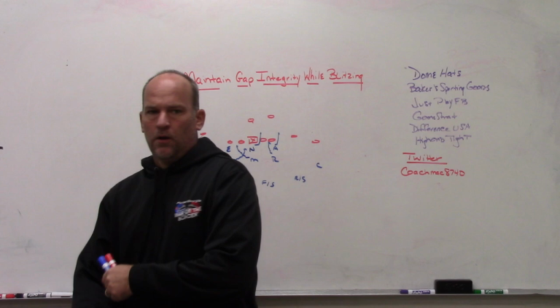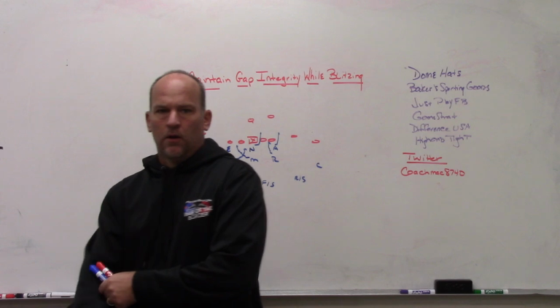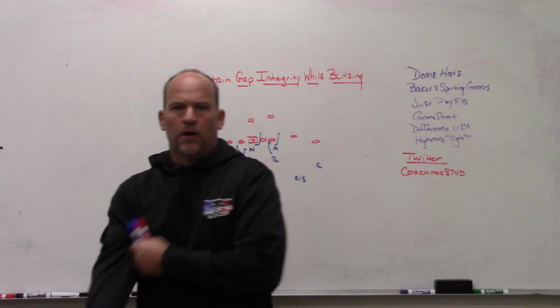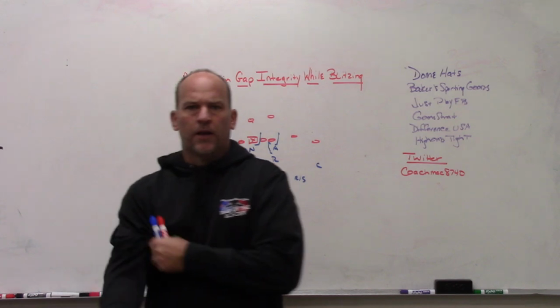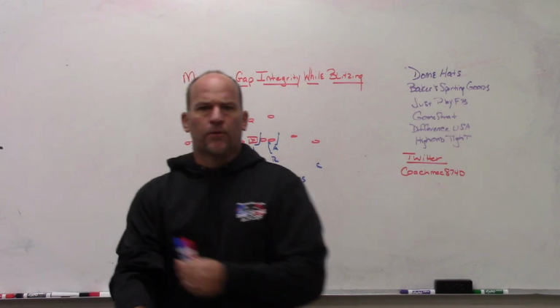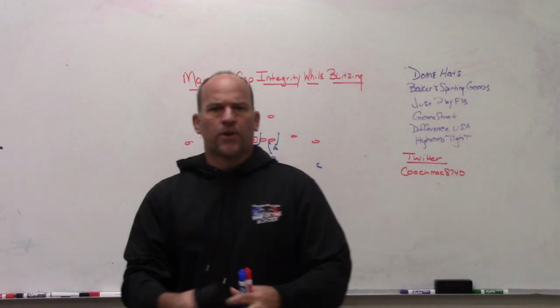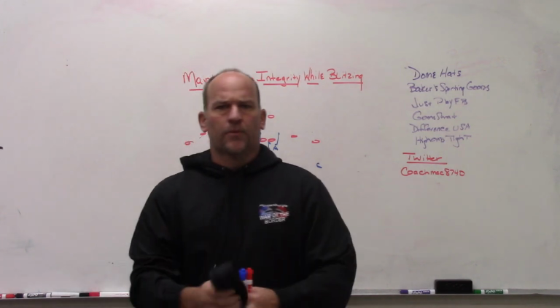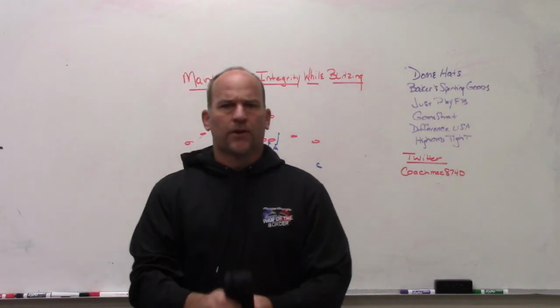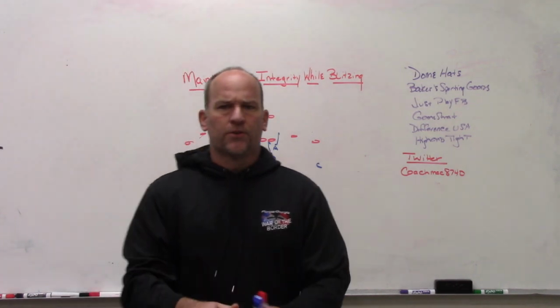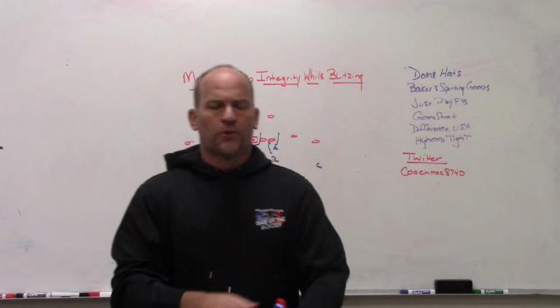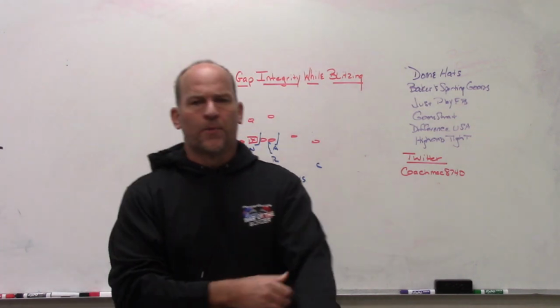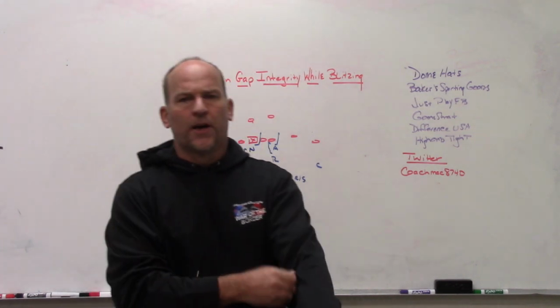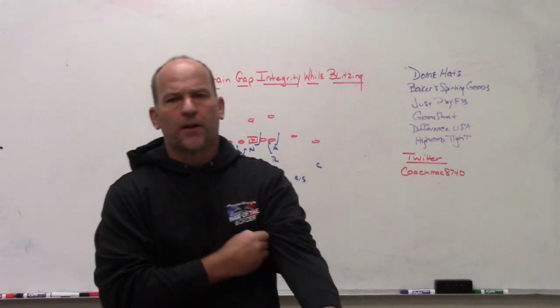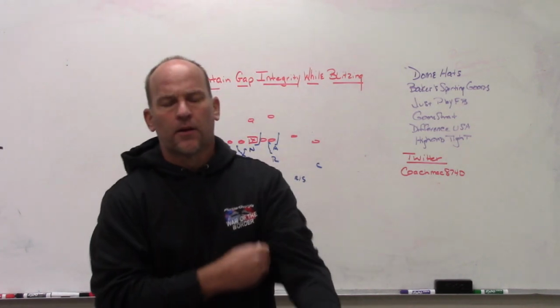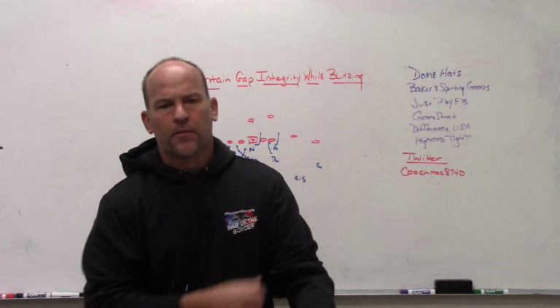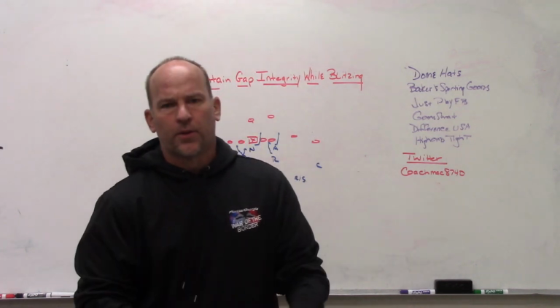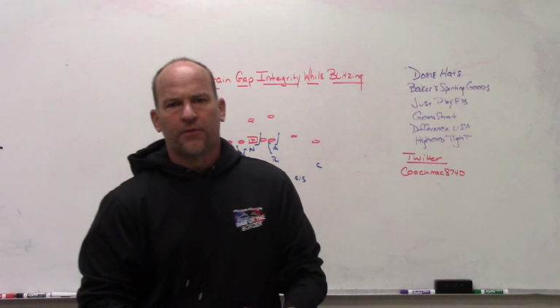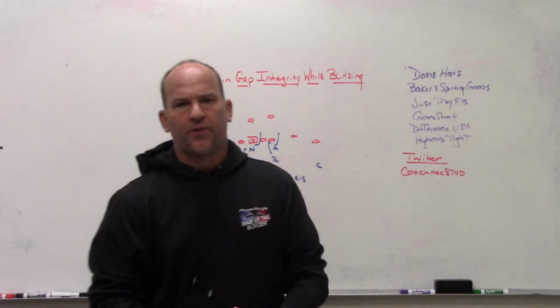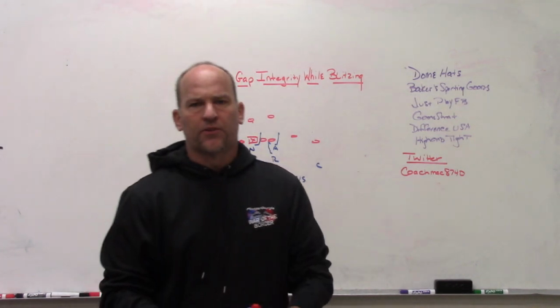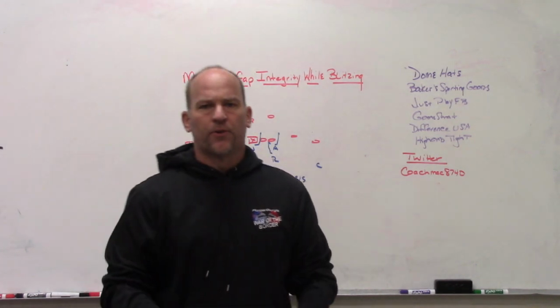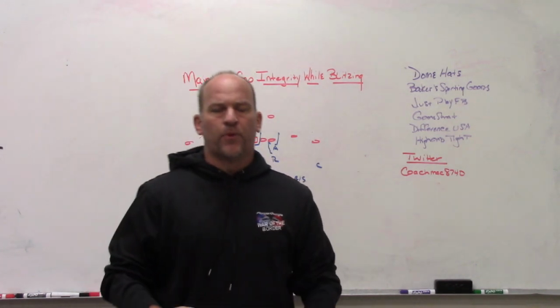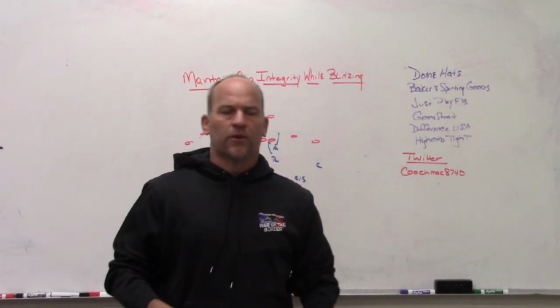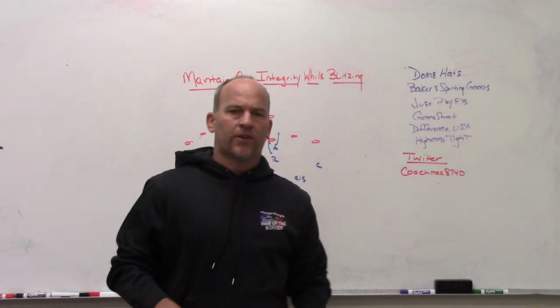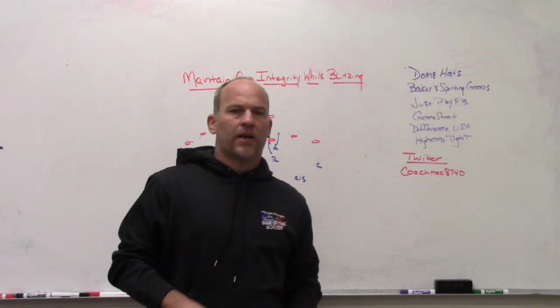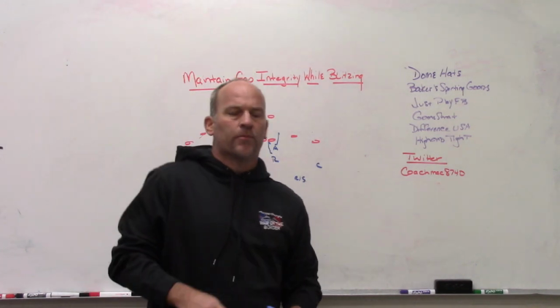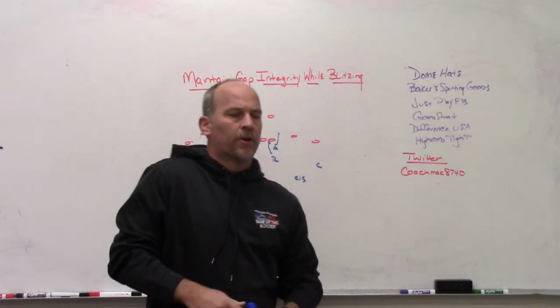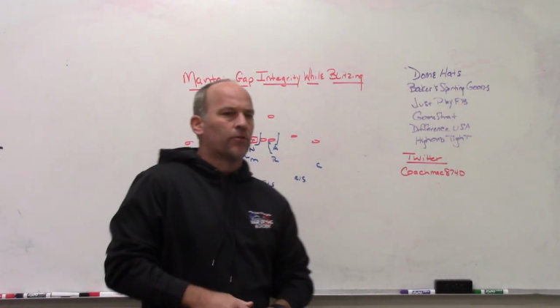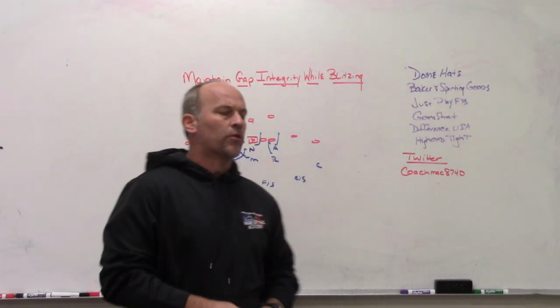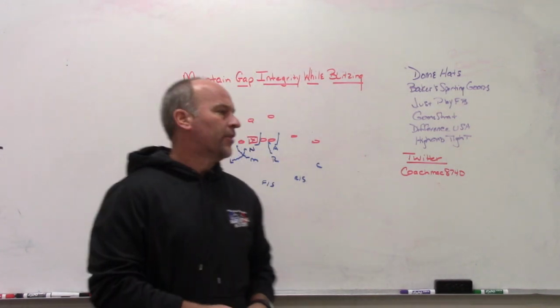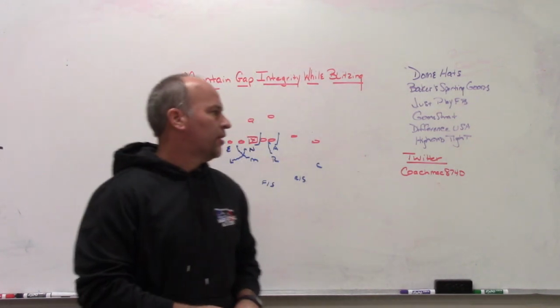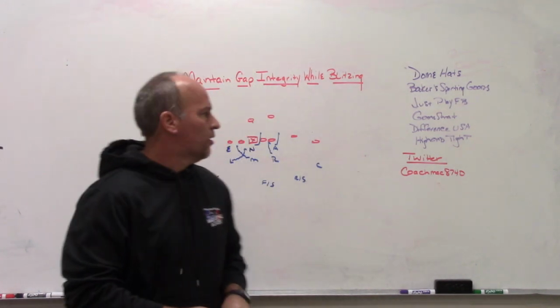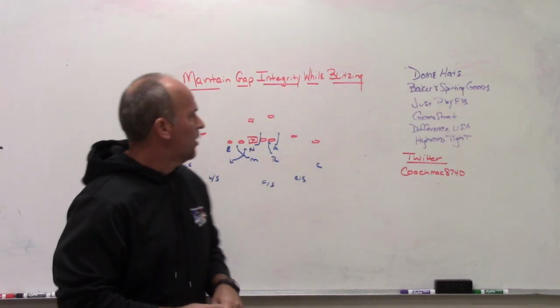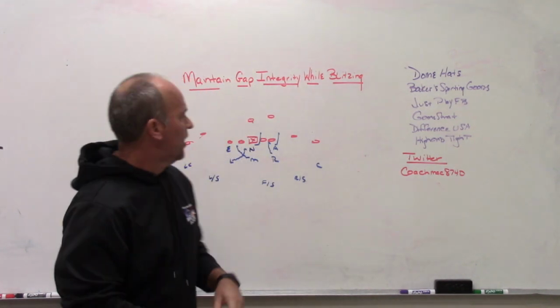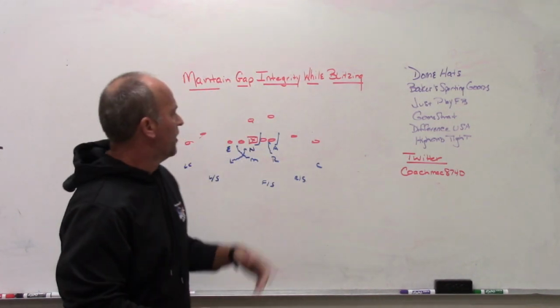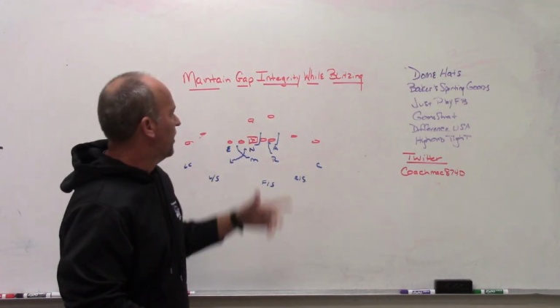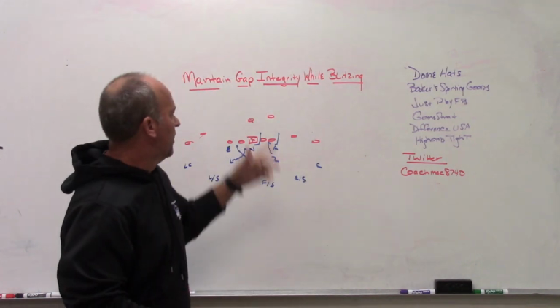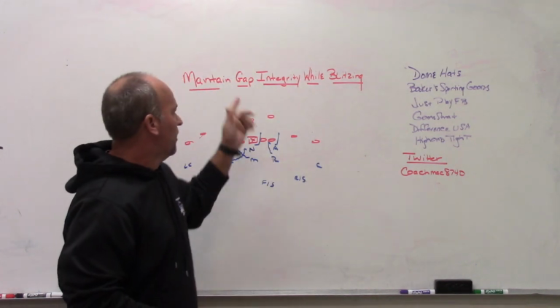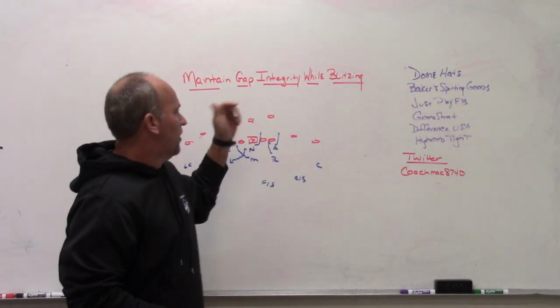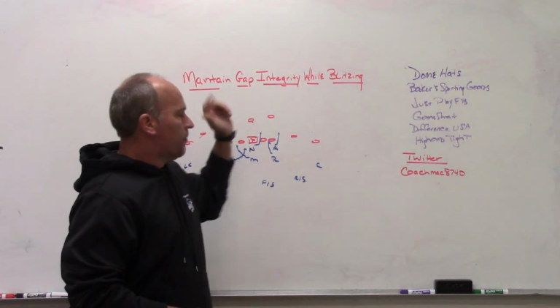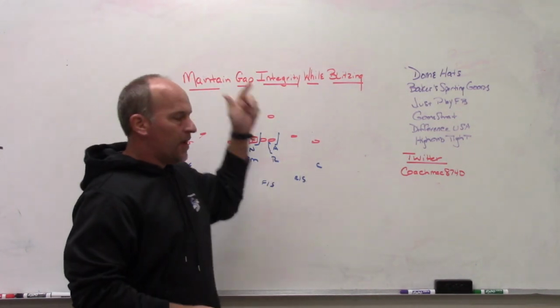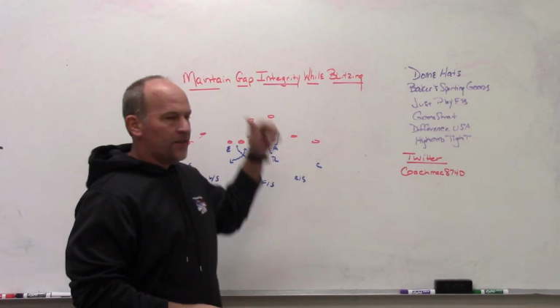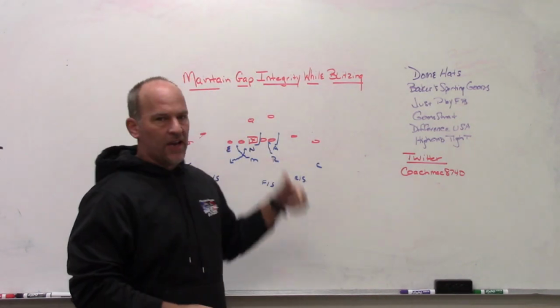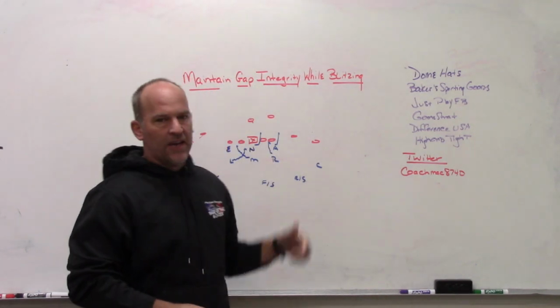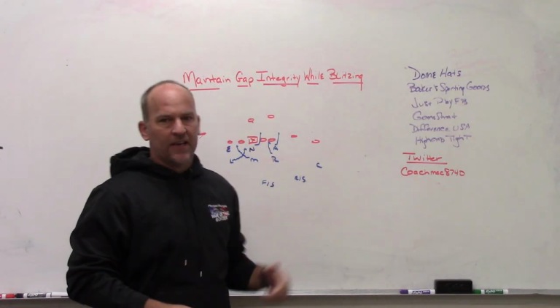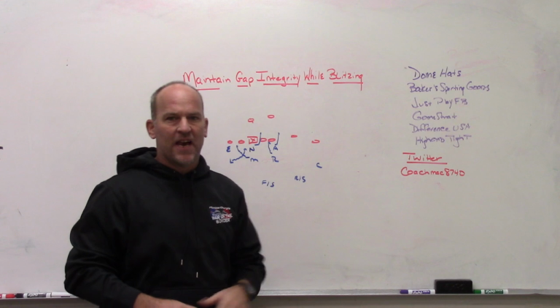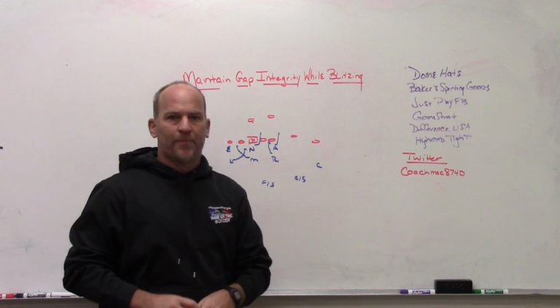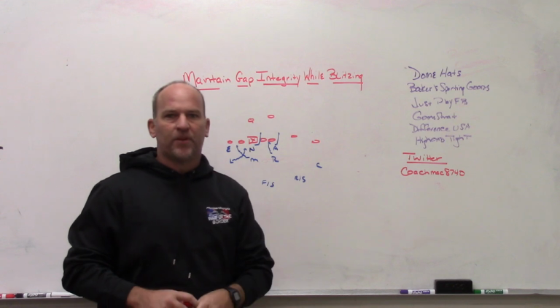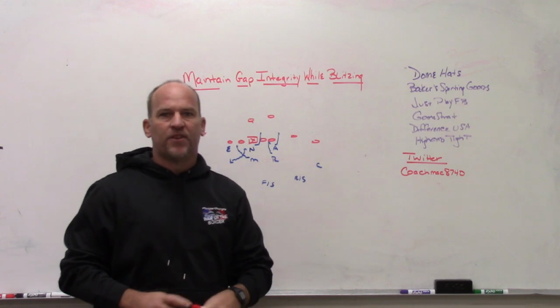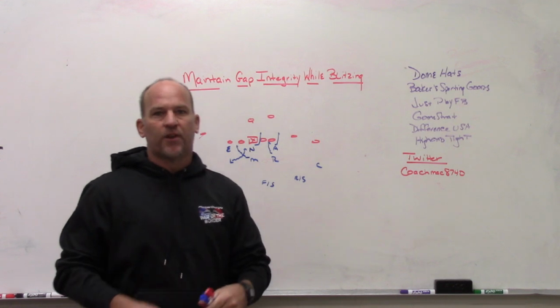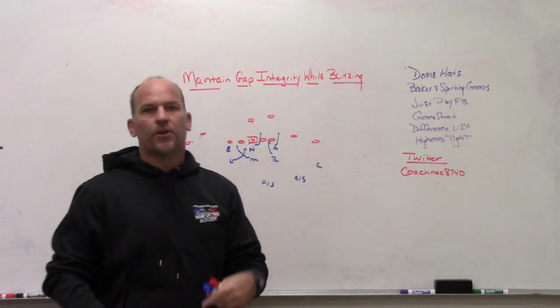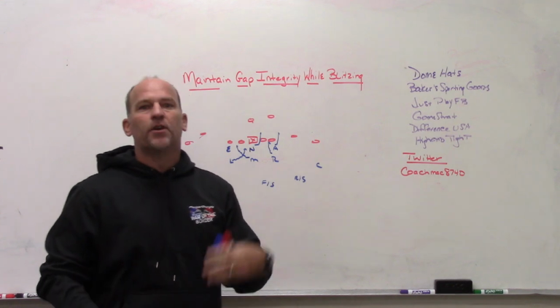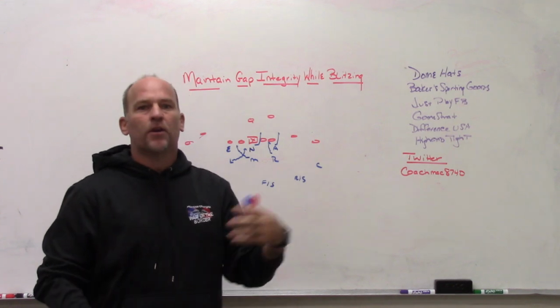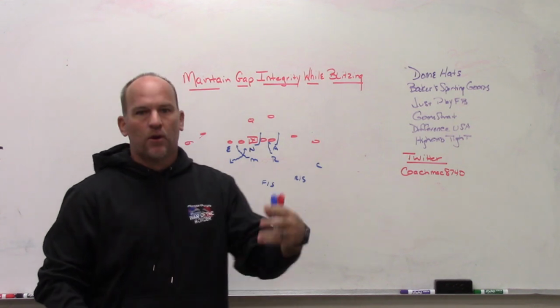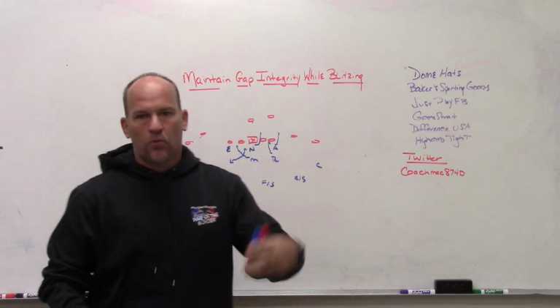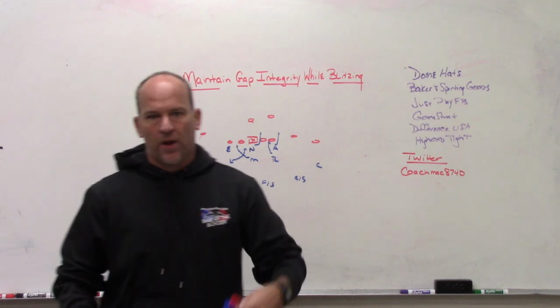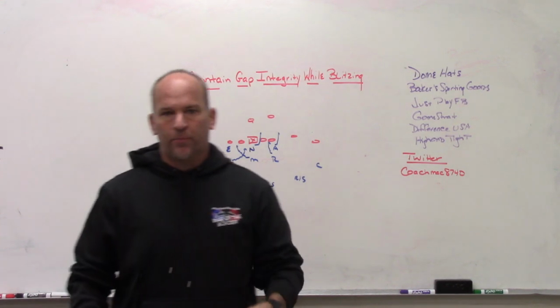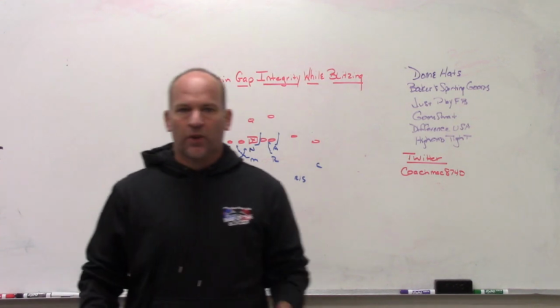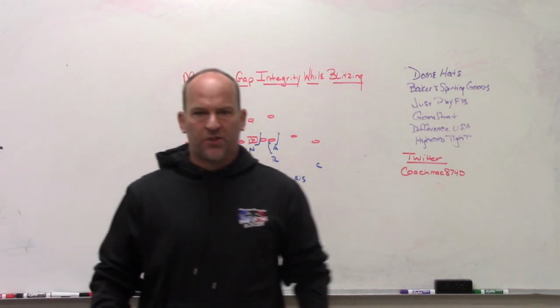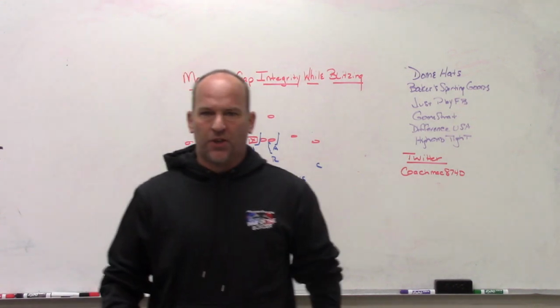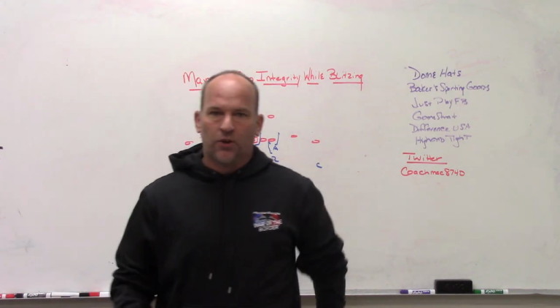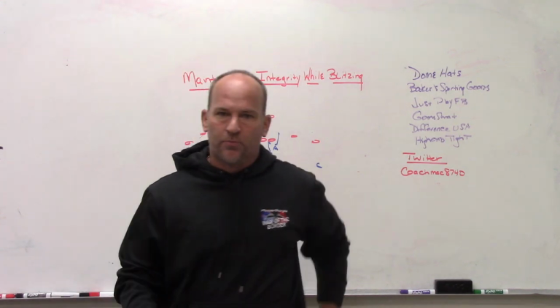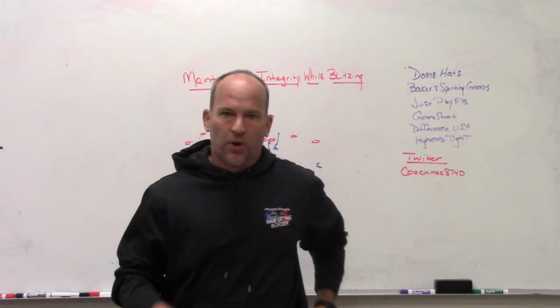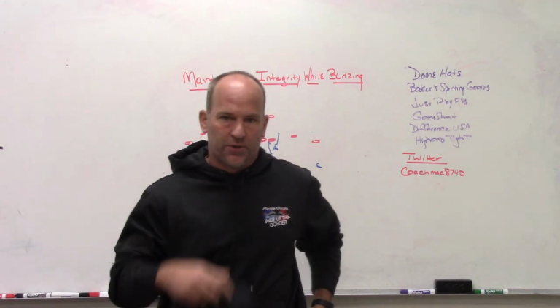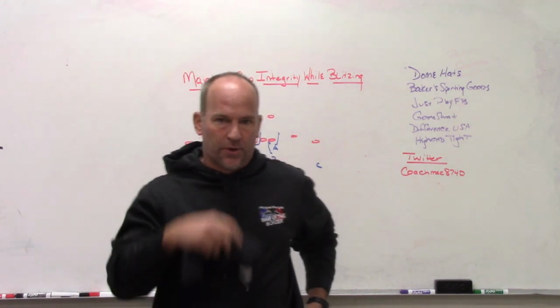Hey, what's up guys, it's Coach Mack with PlayFastFootball. Today I'm going to do a video on maintaining gap integrity when blitzing or pressuring.